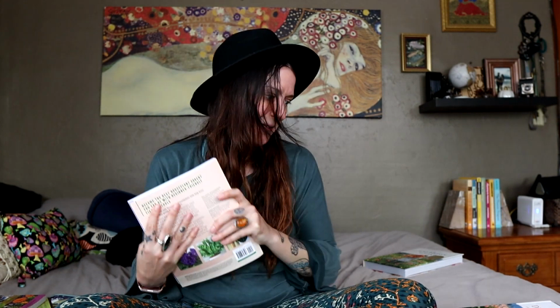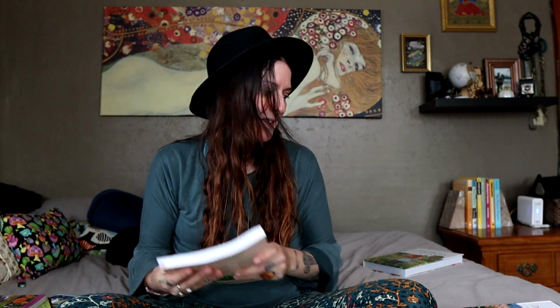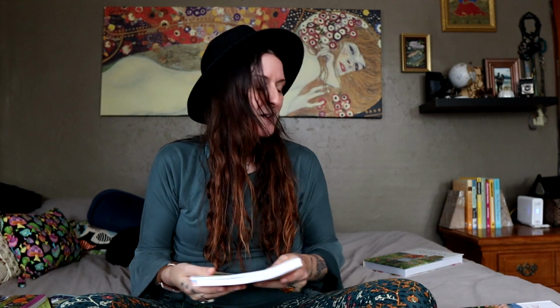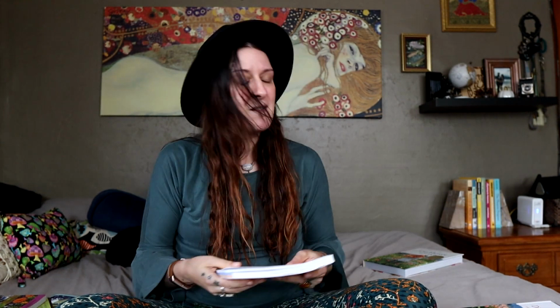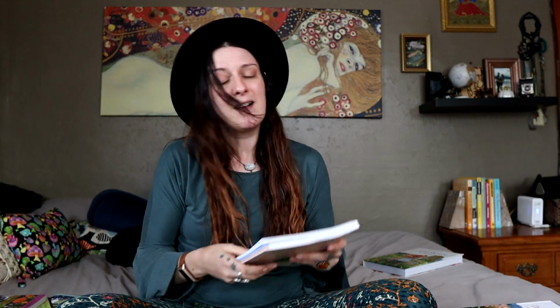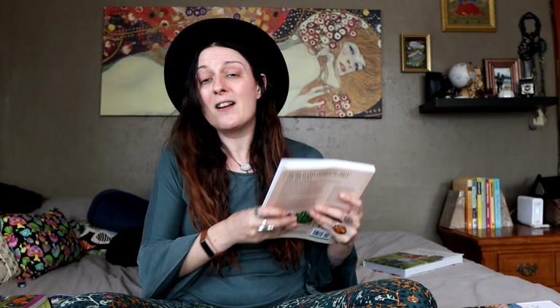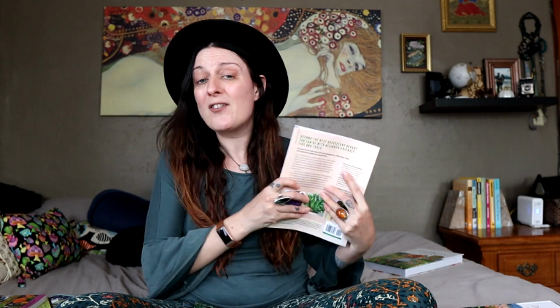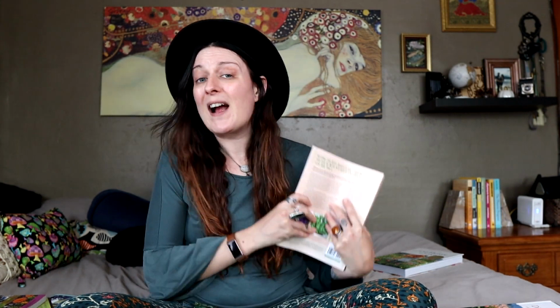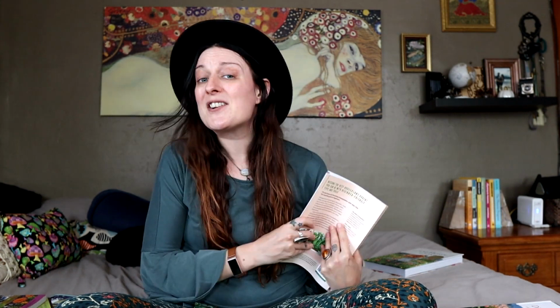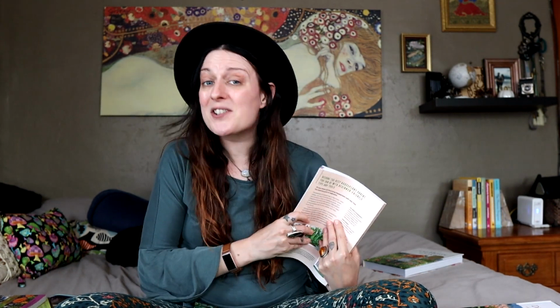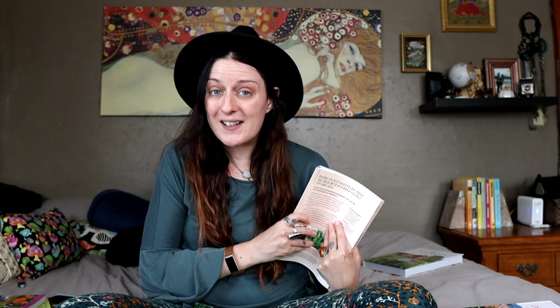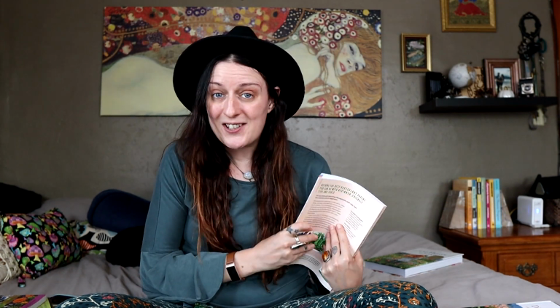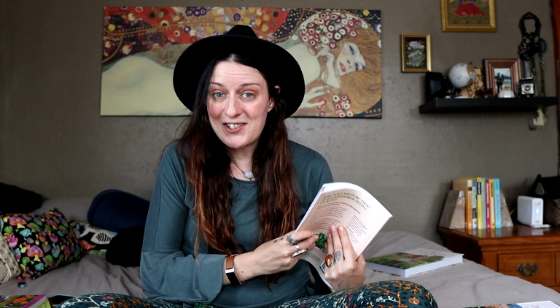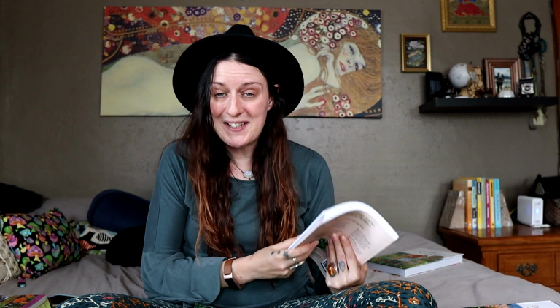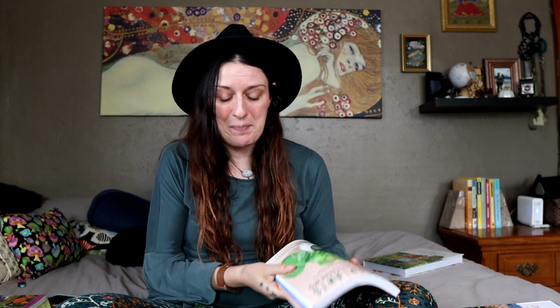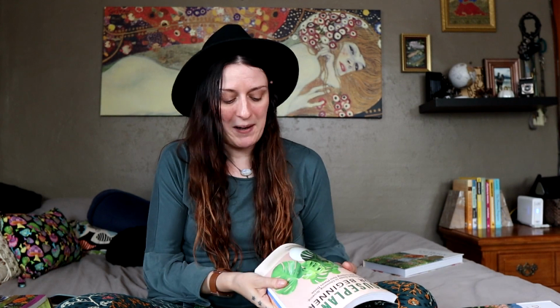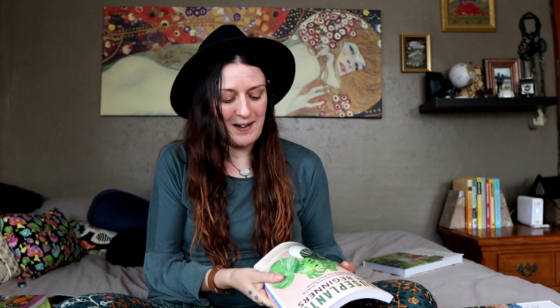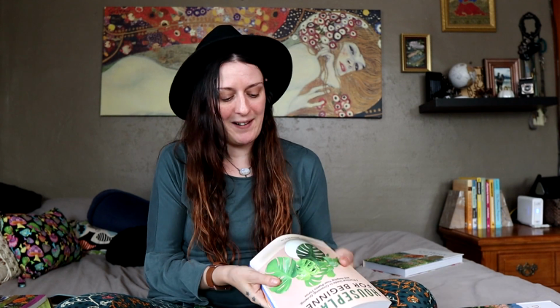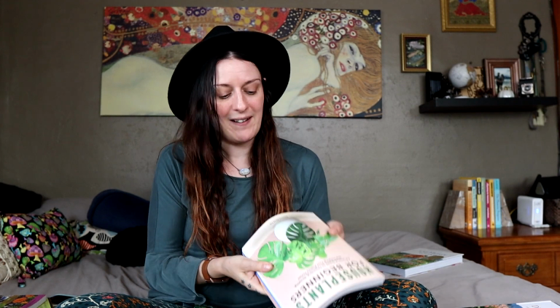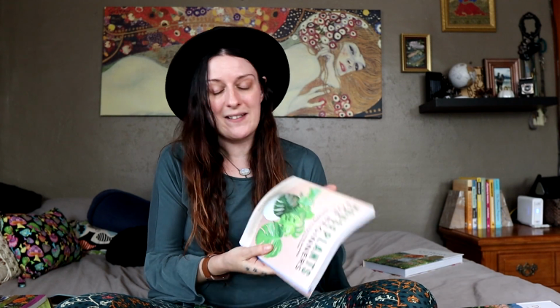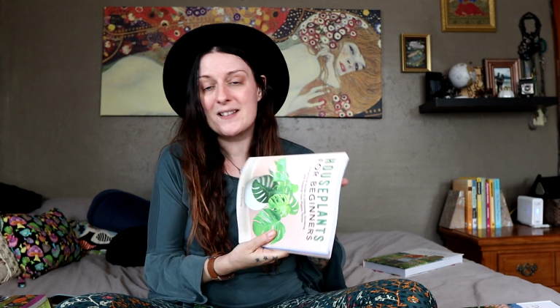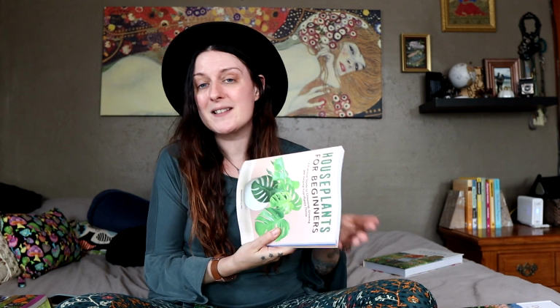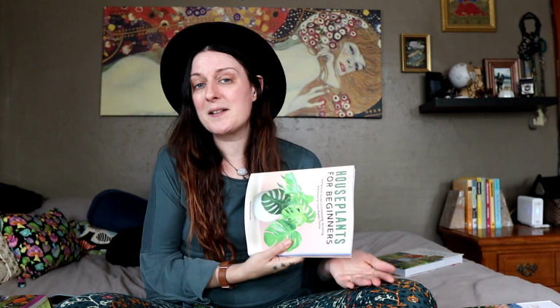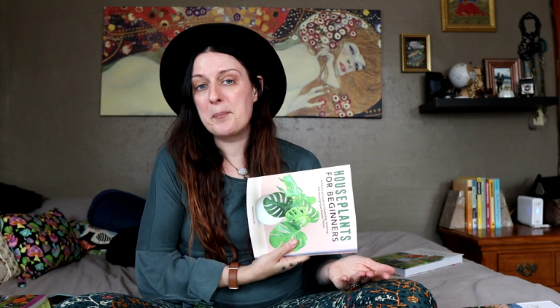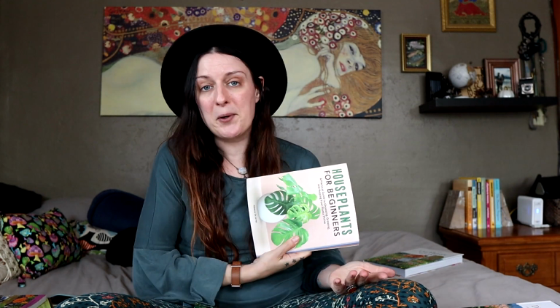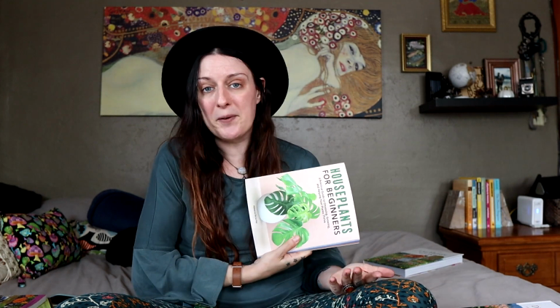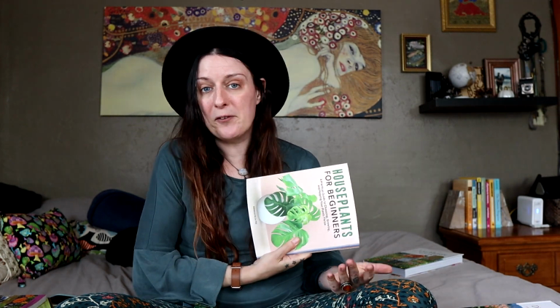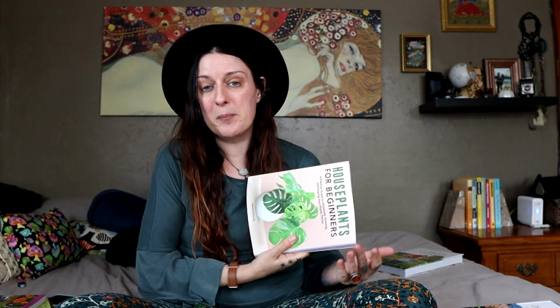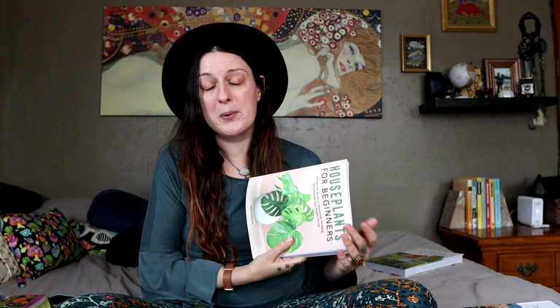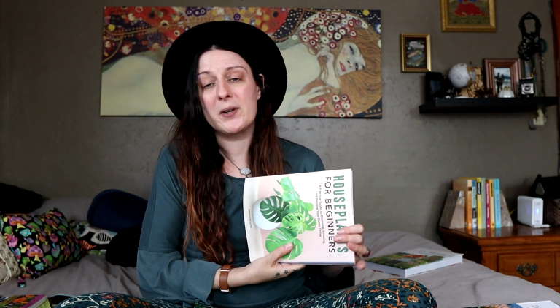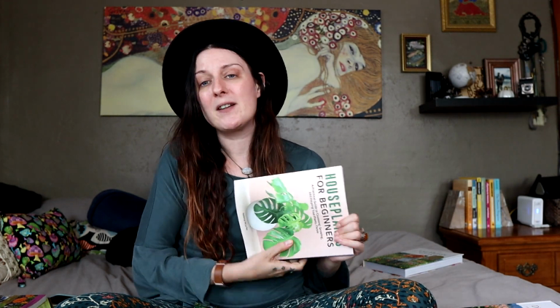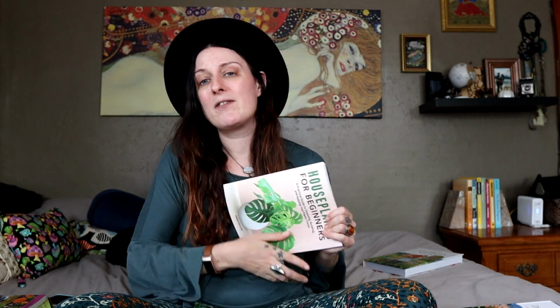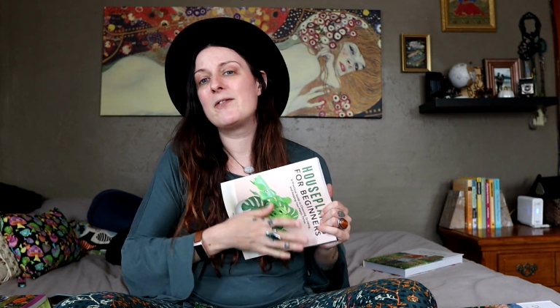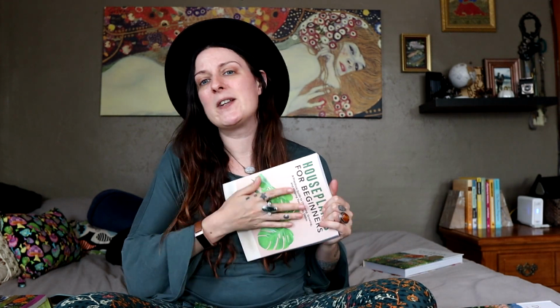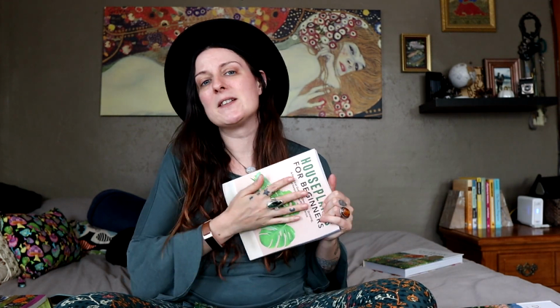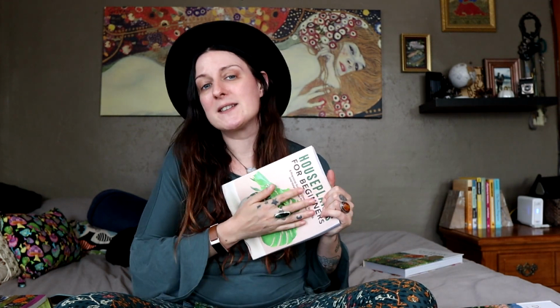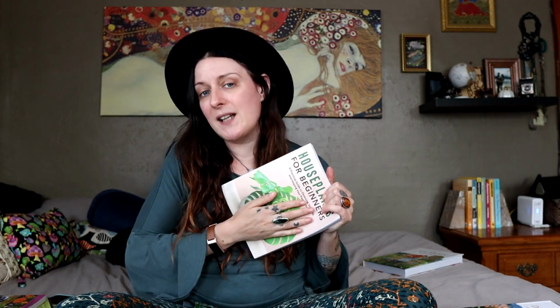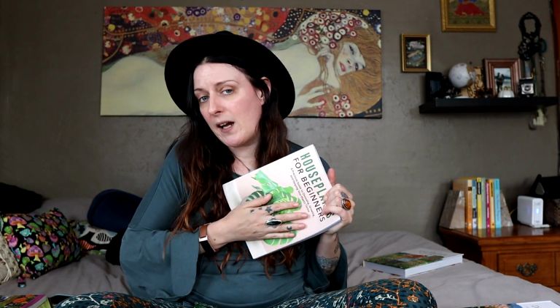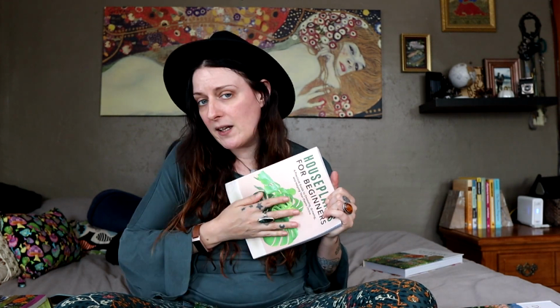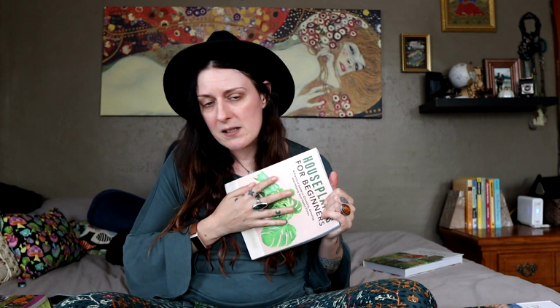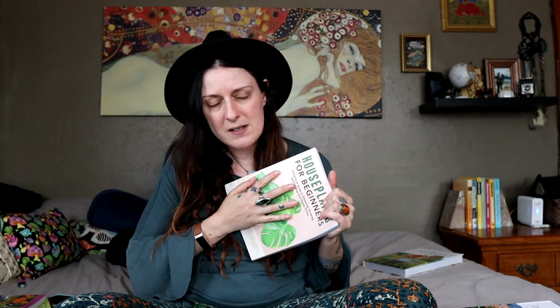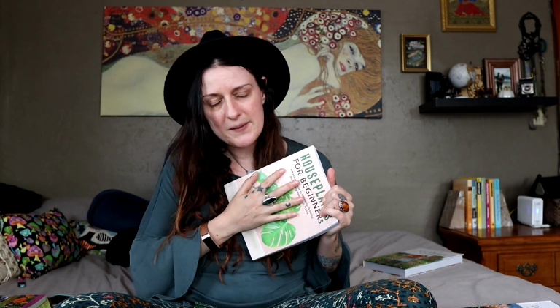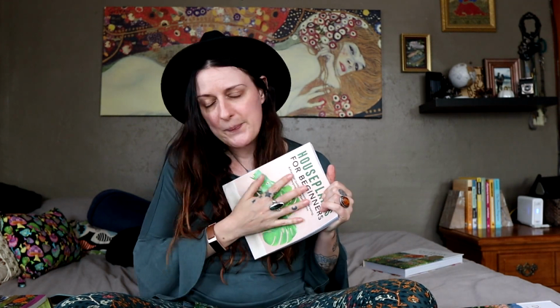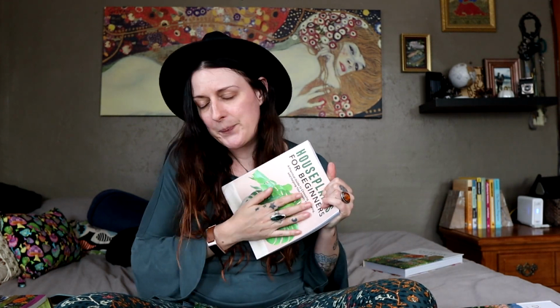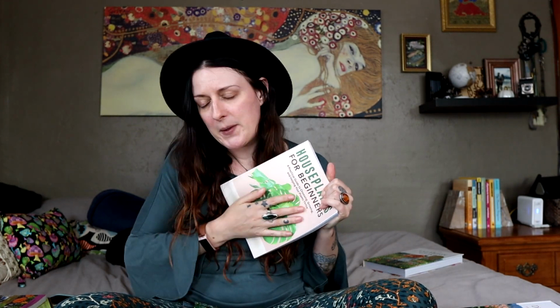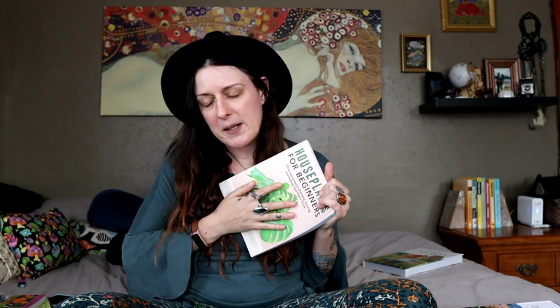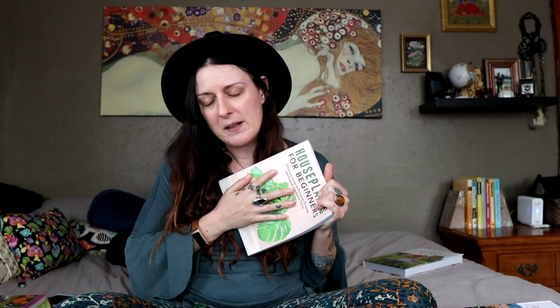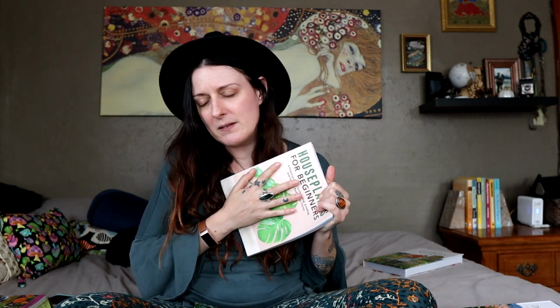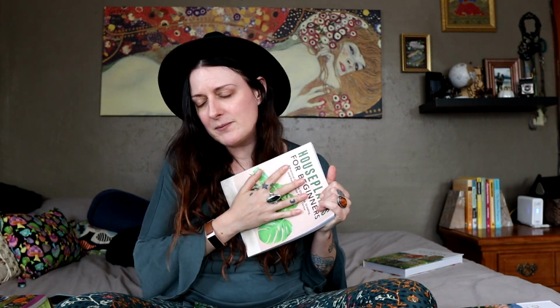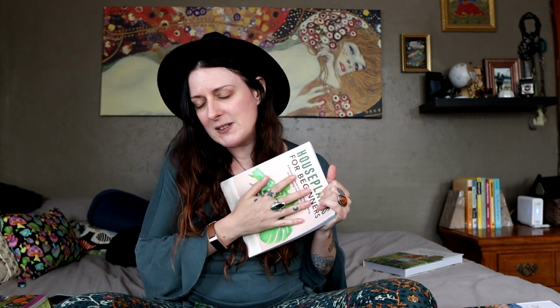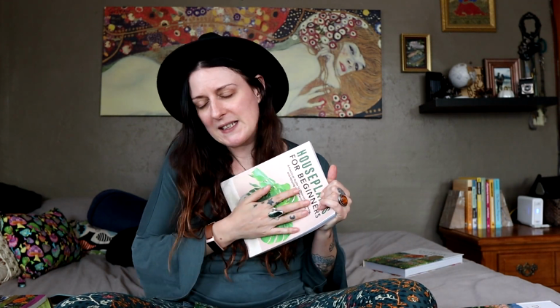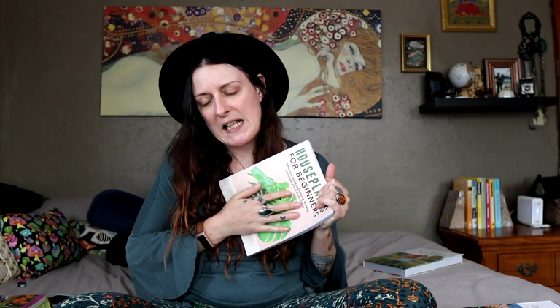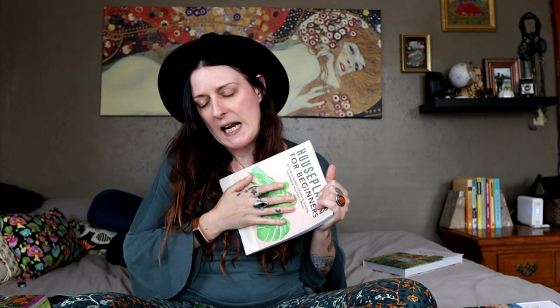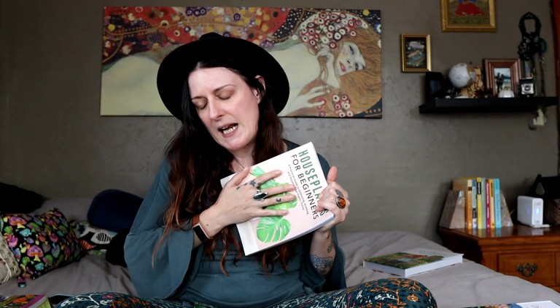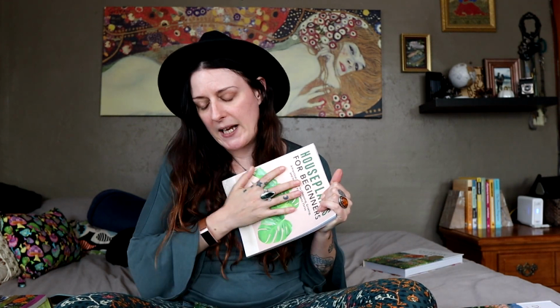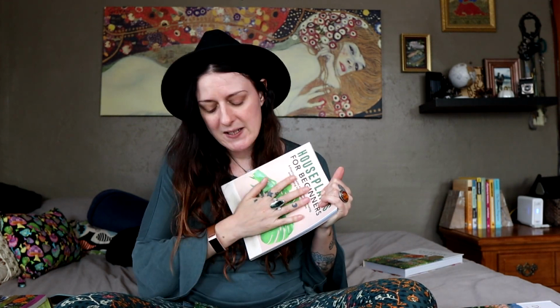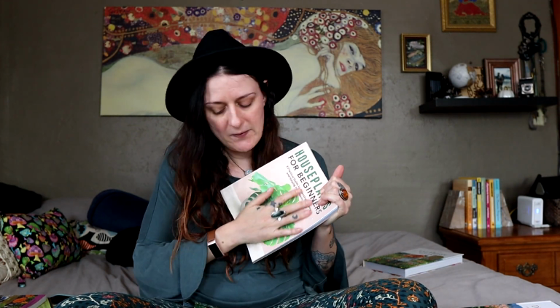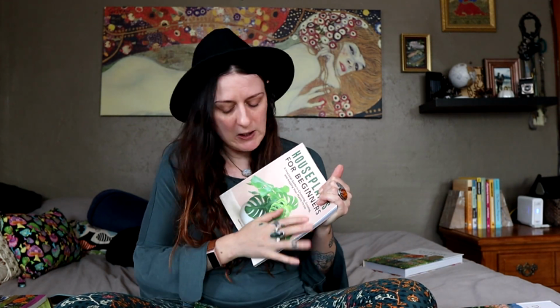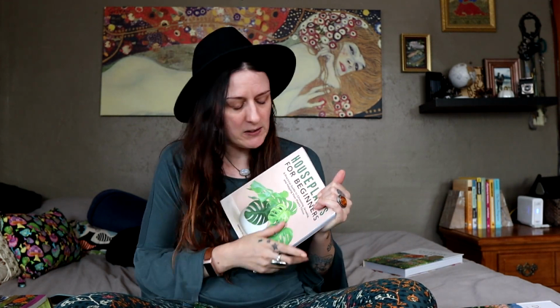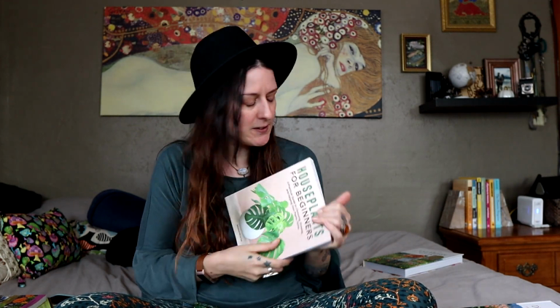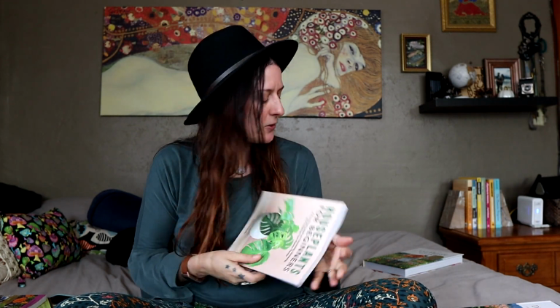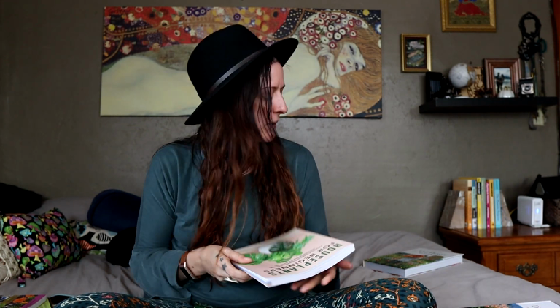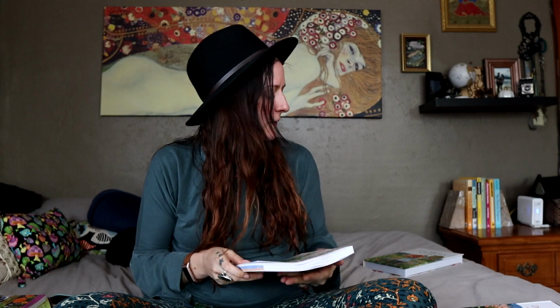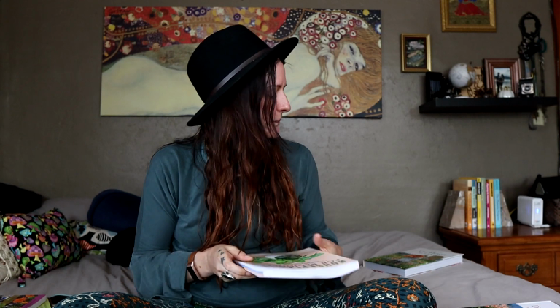So congratulations, Becca. This is a beautiful book — it feels nice, it's got that nice feel to it.